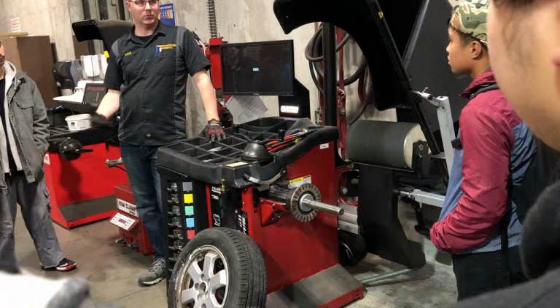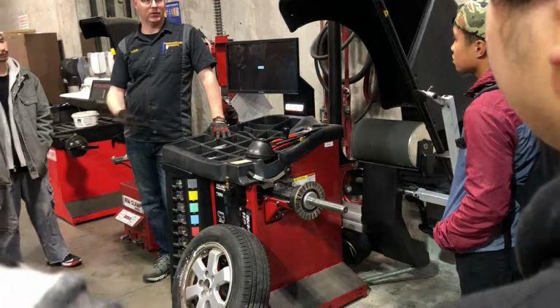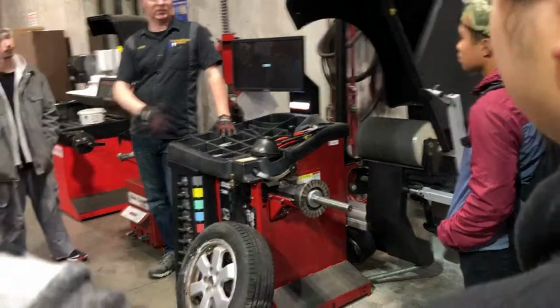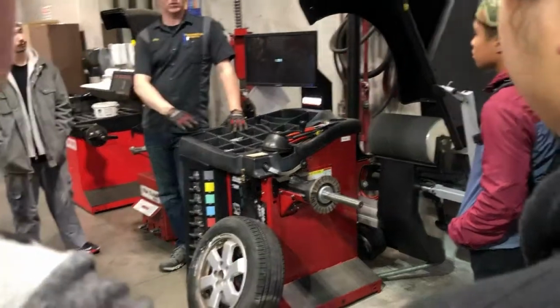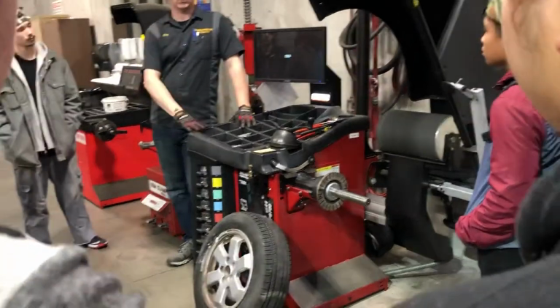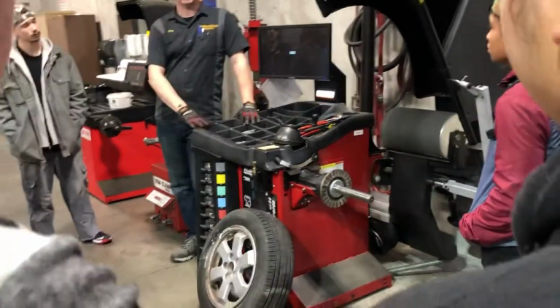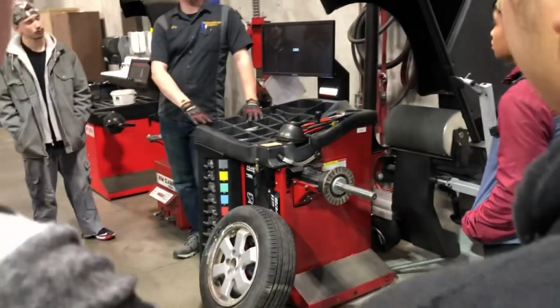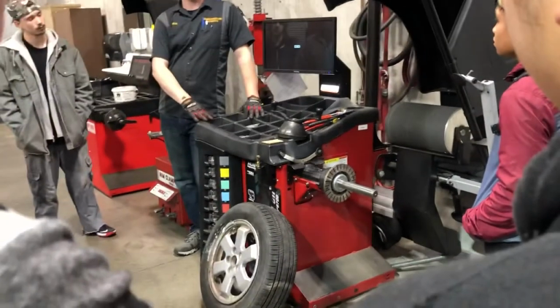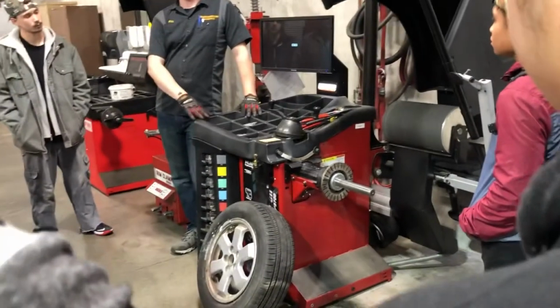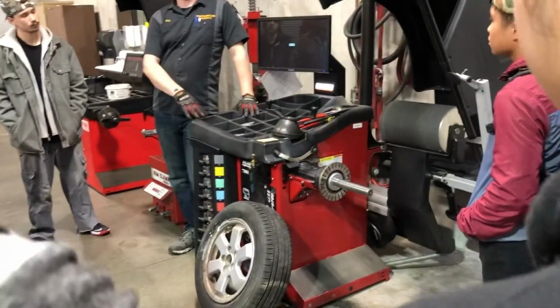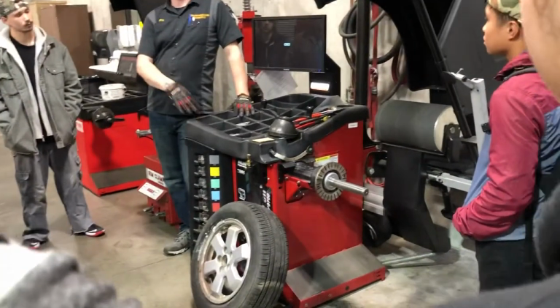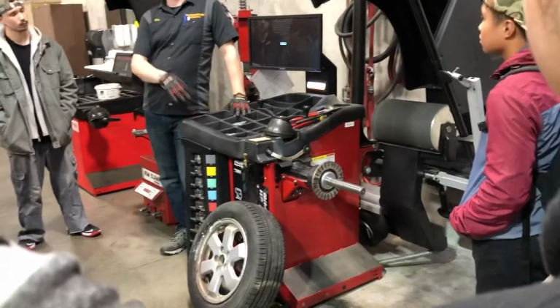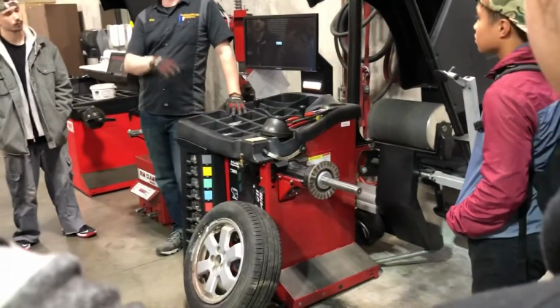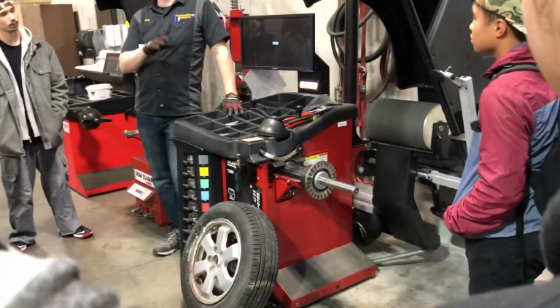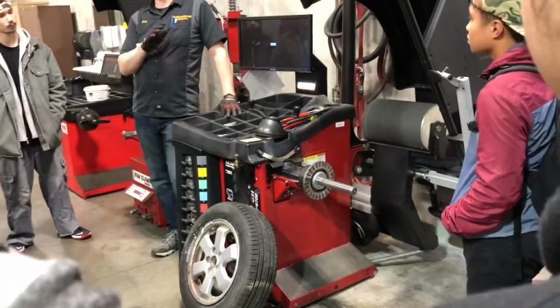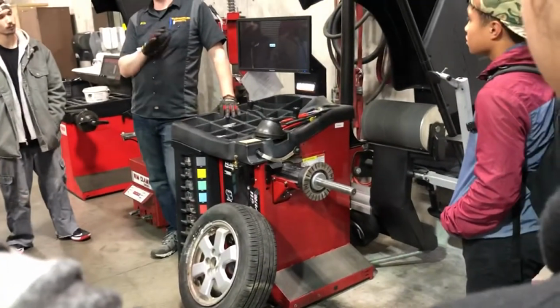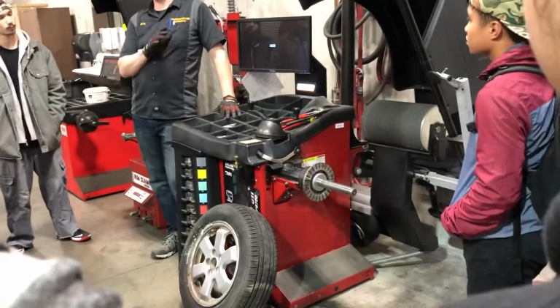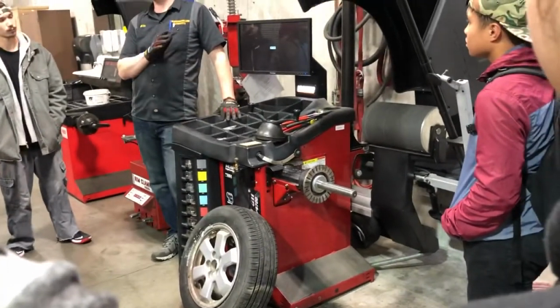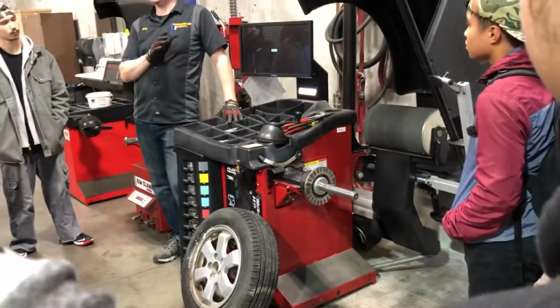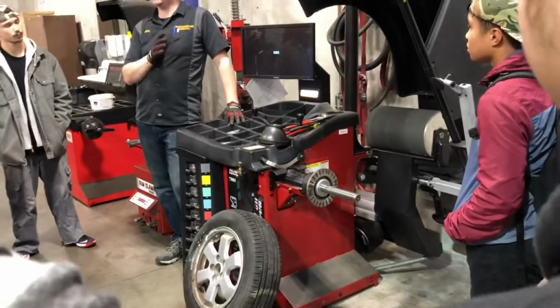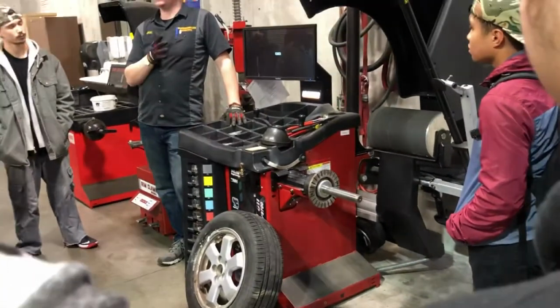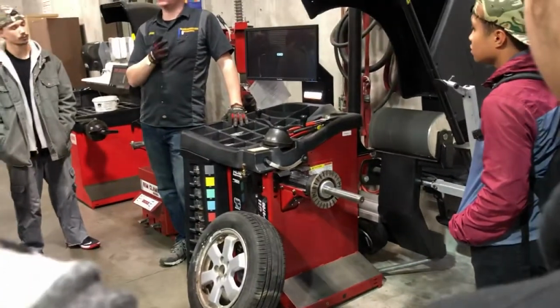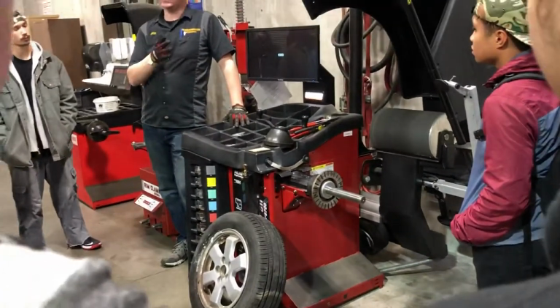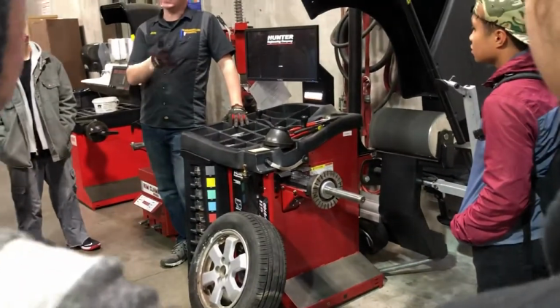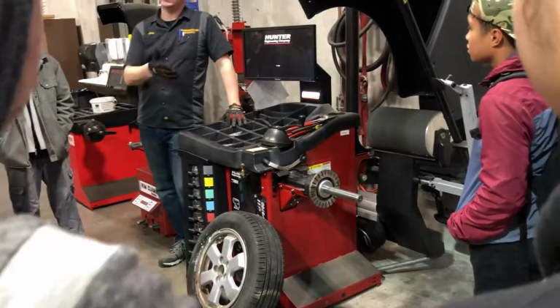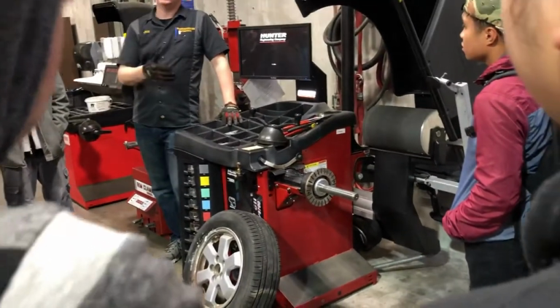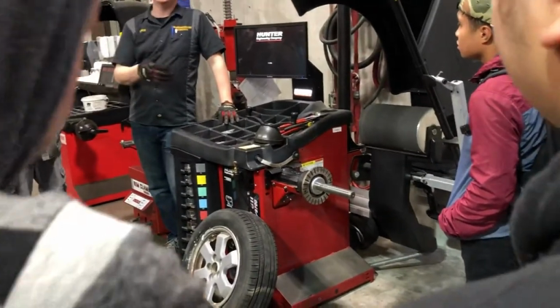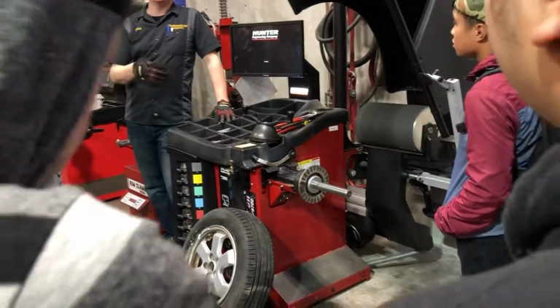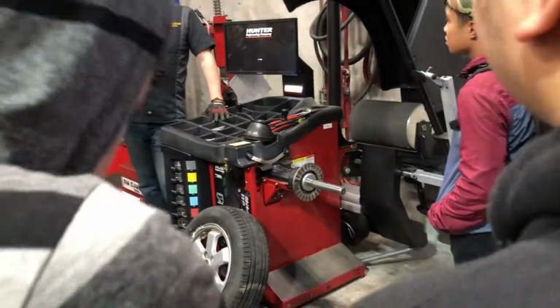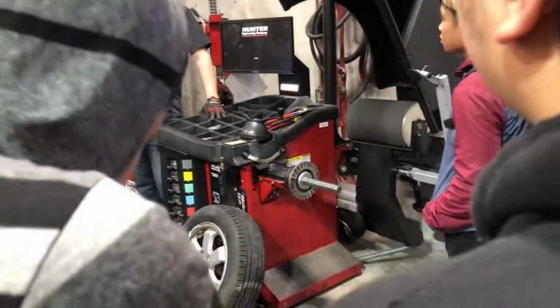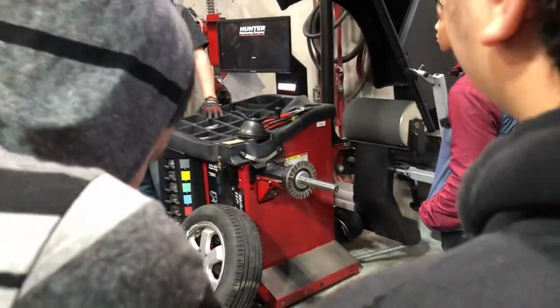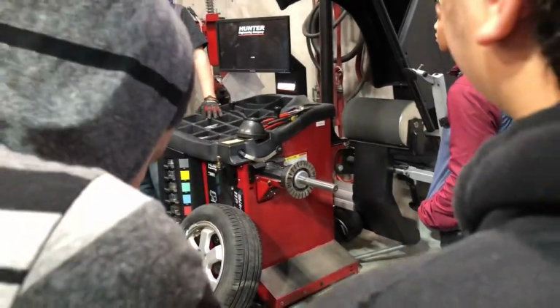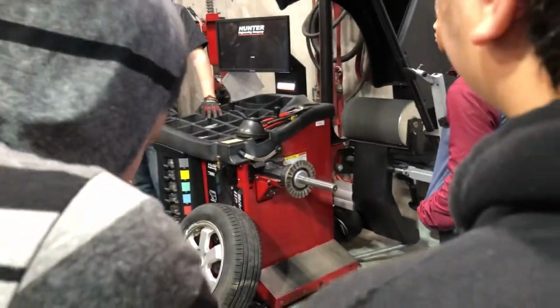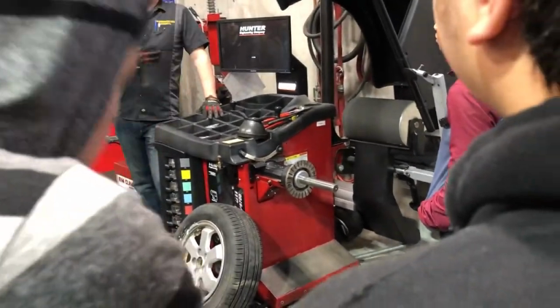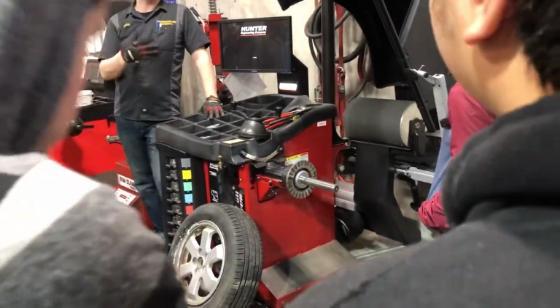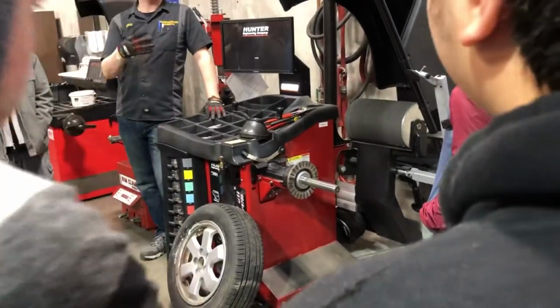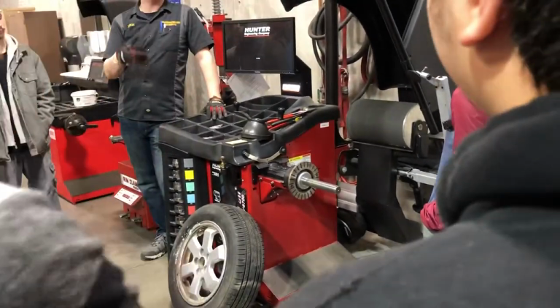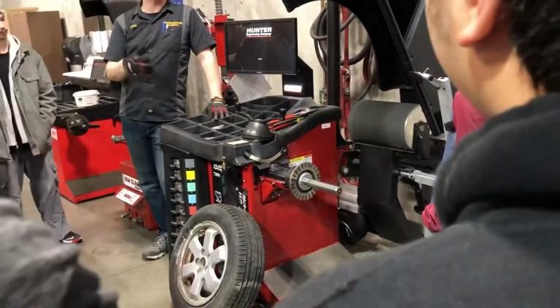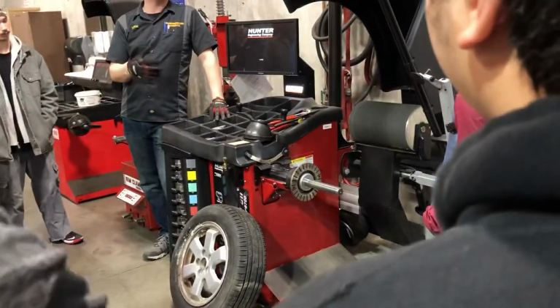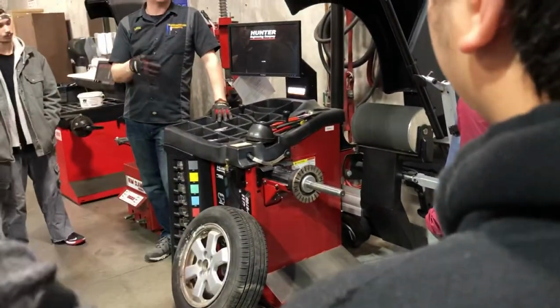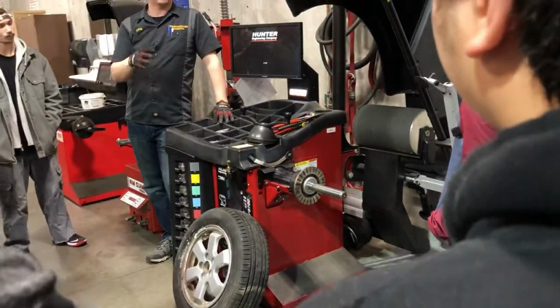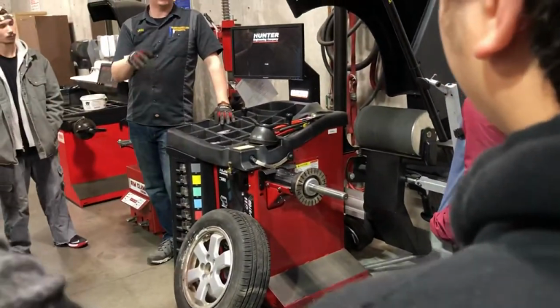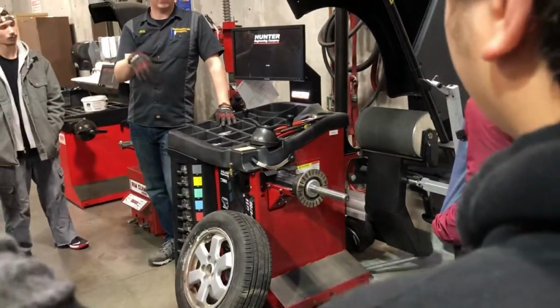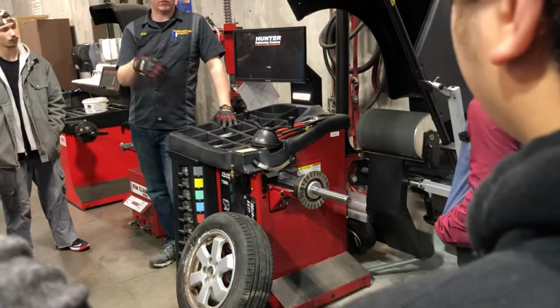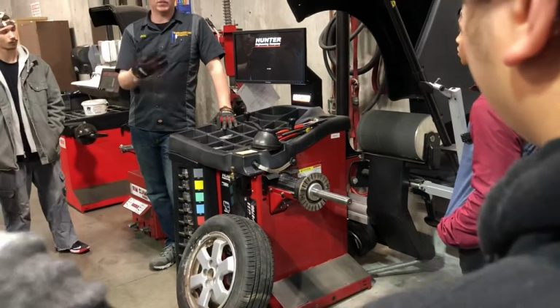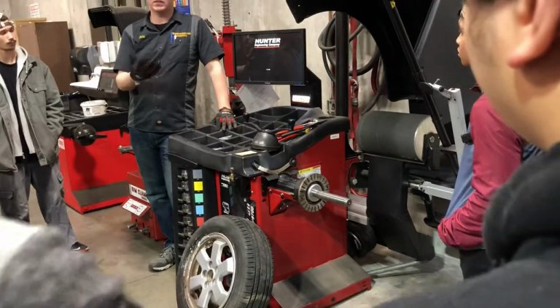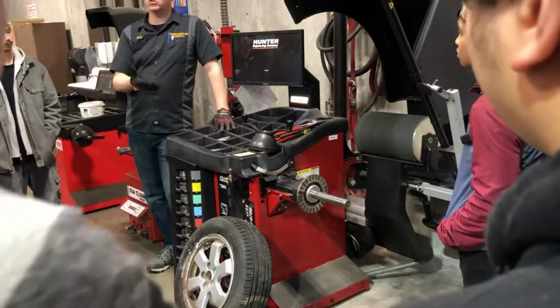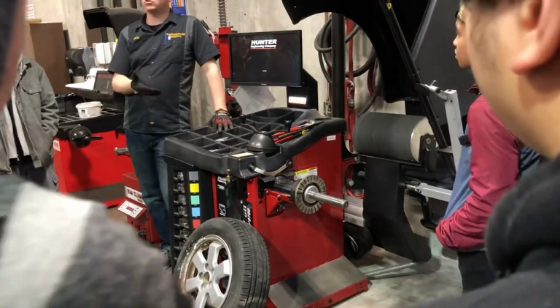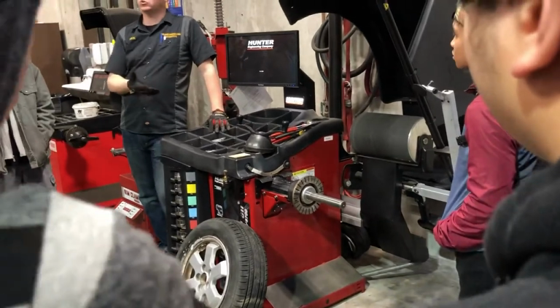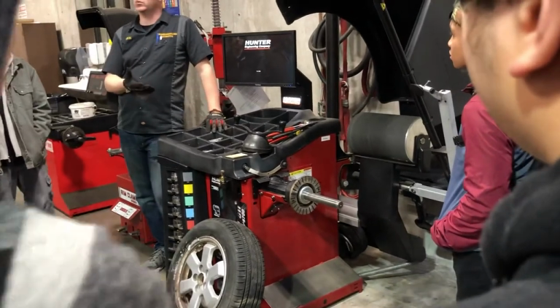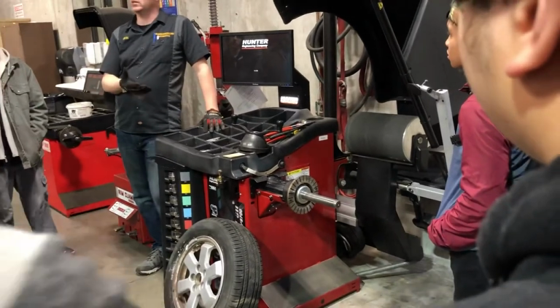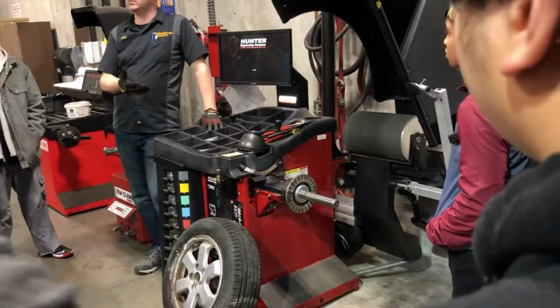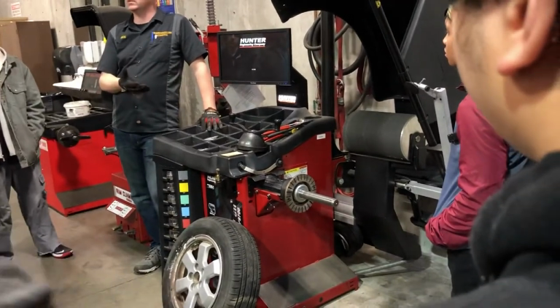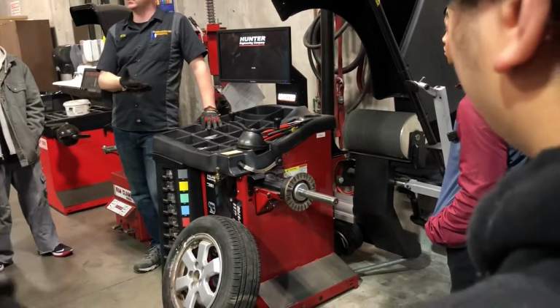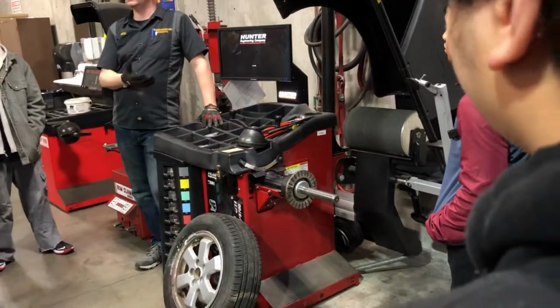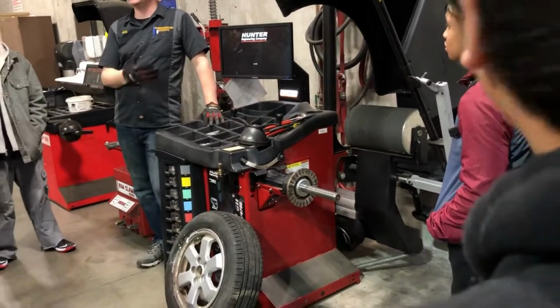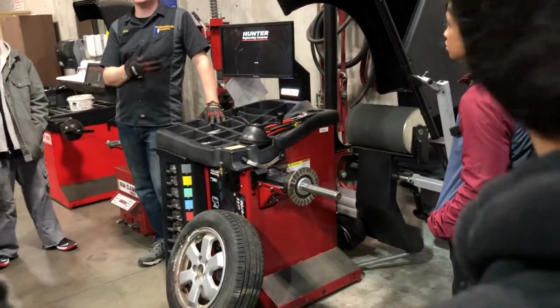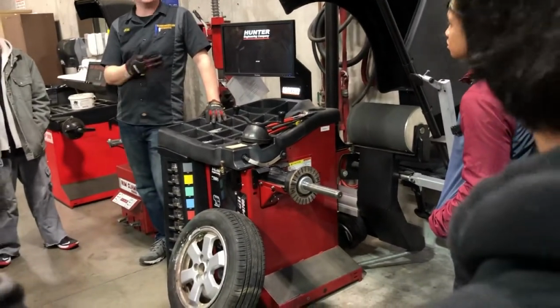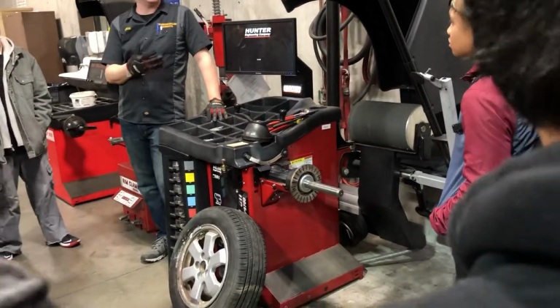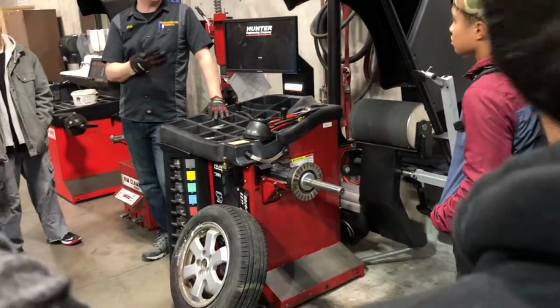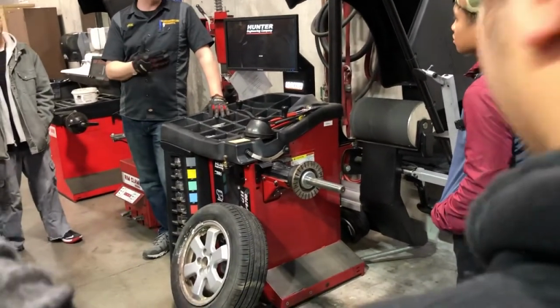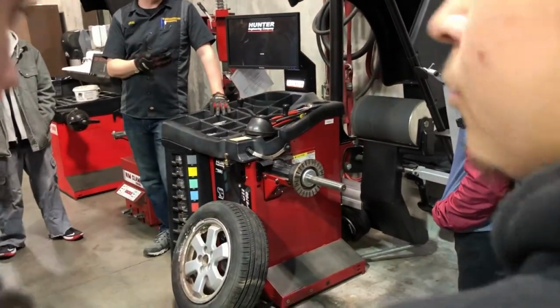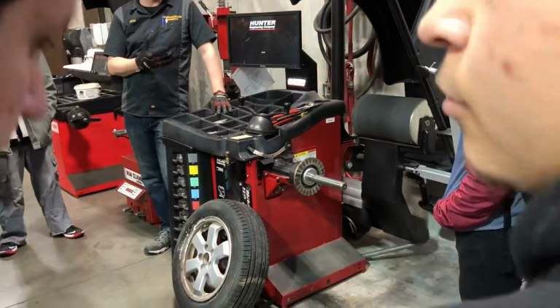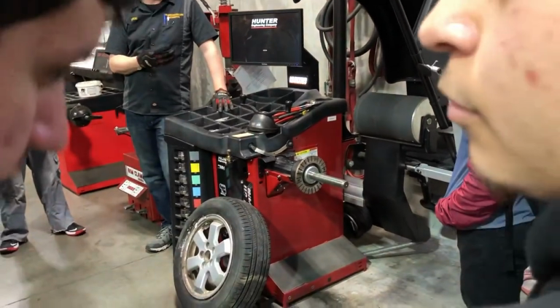This machine can tell me all kinds of things about the tread, the tire itself, and if there are any issues with the rim — it can measure all of that.